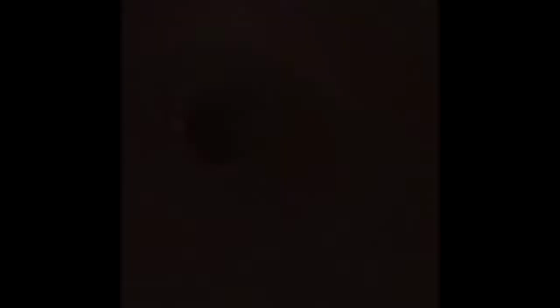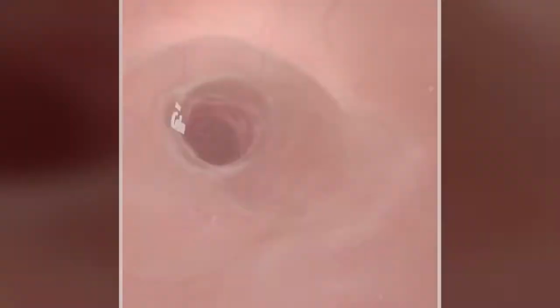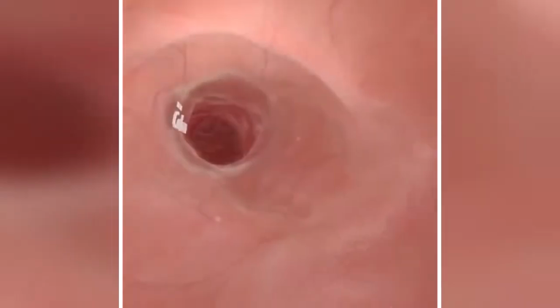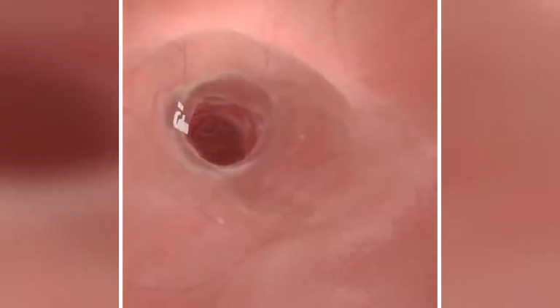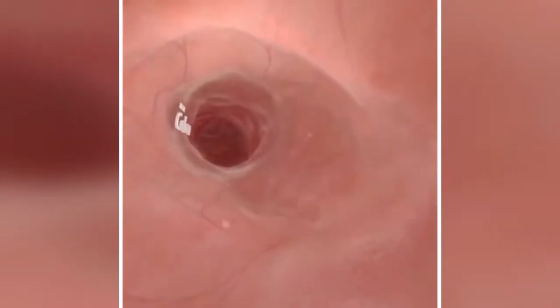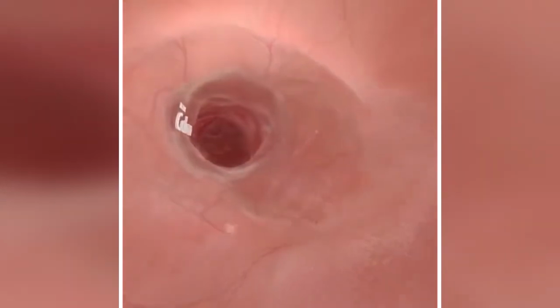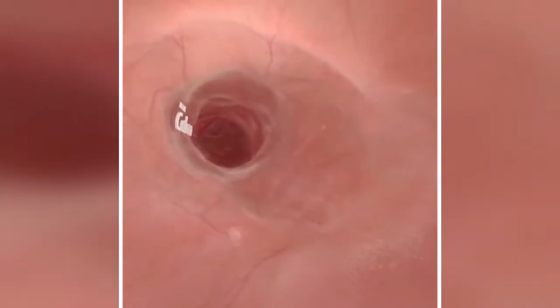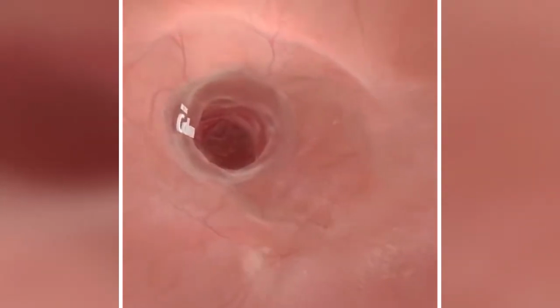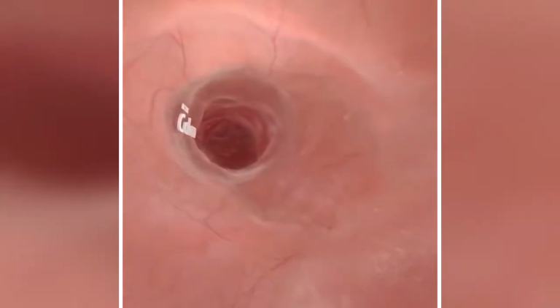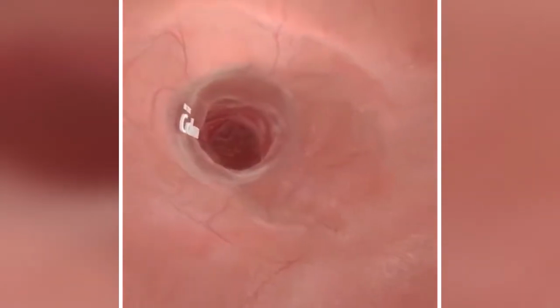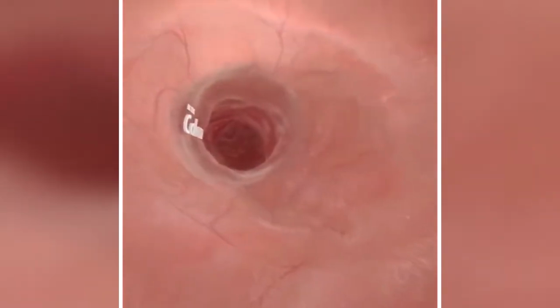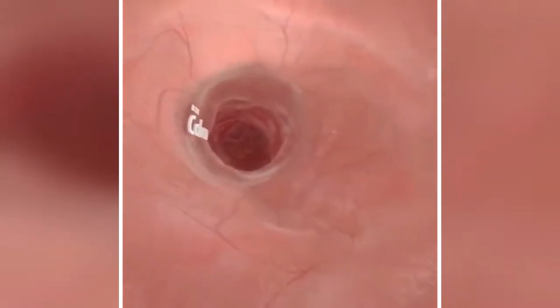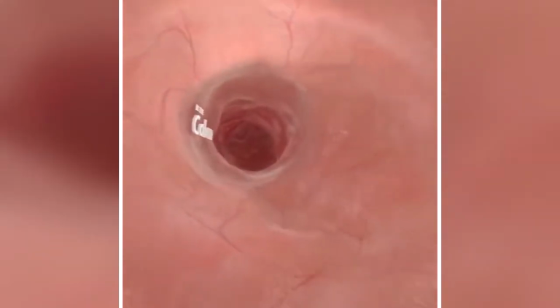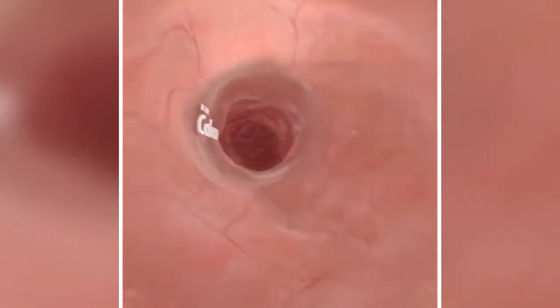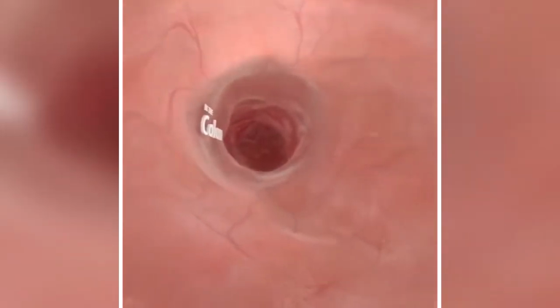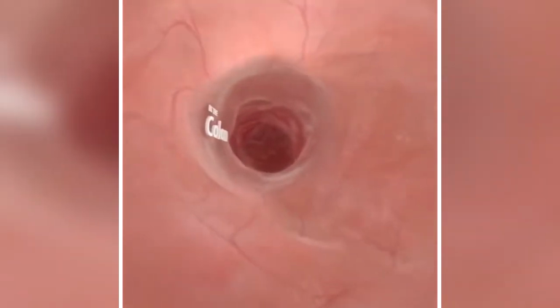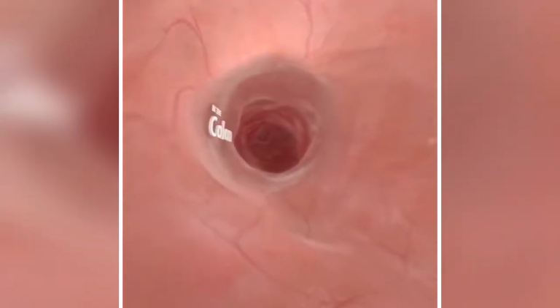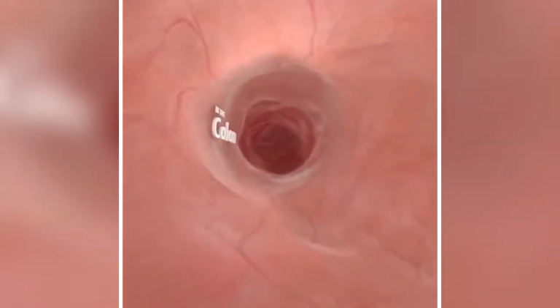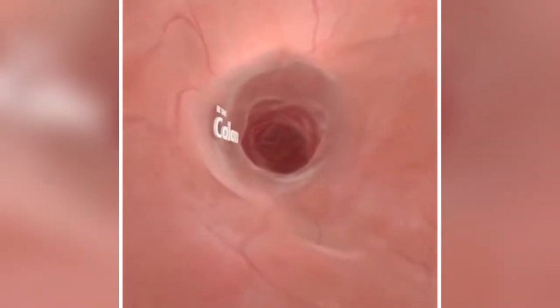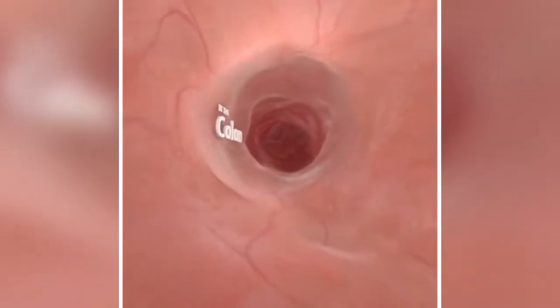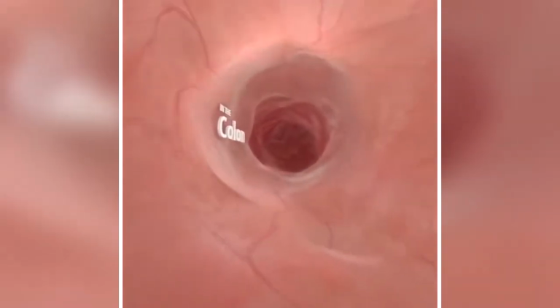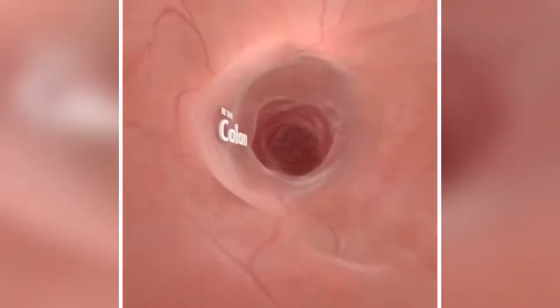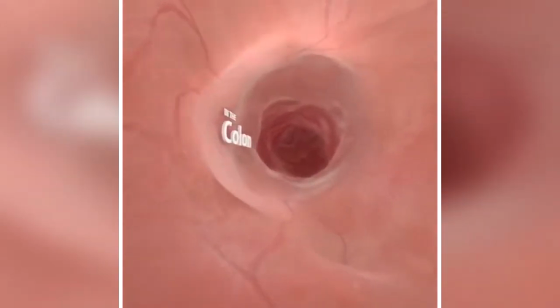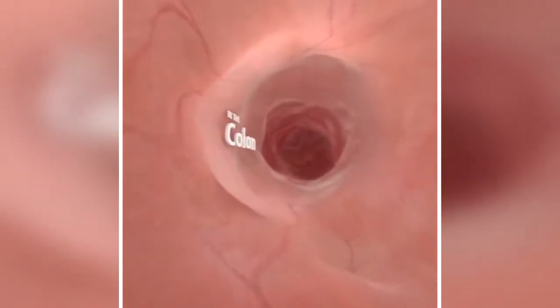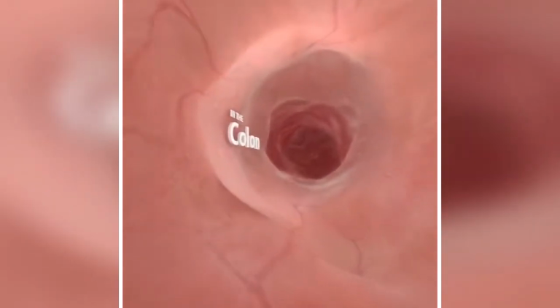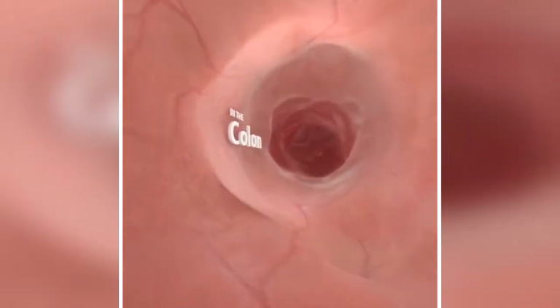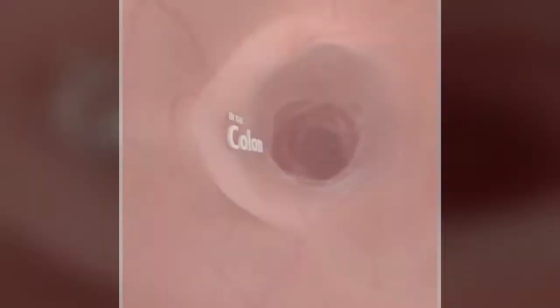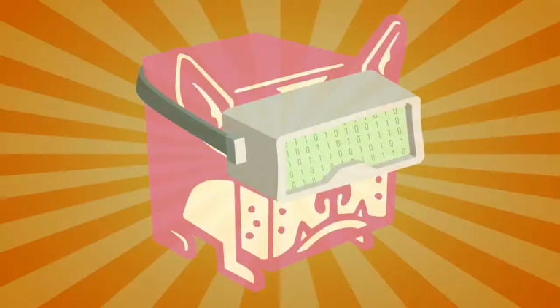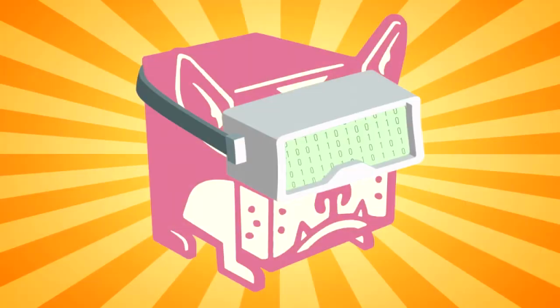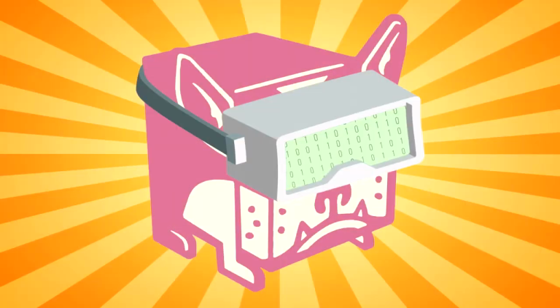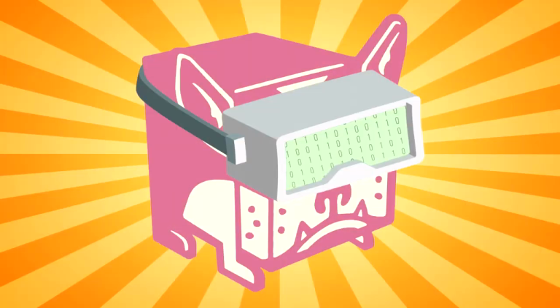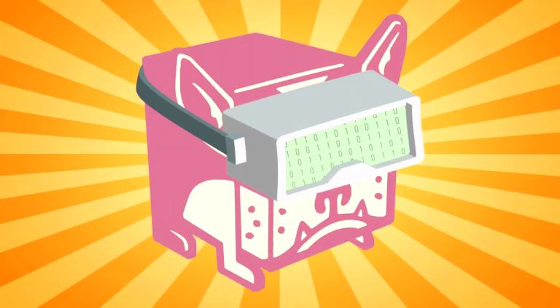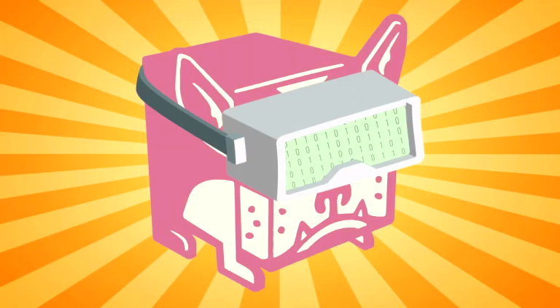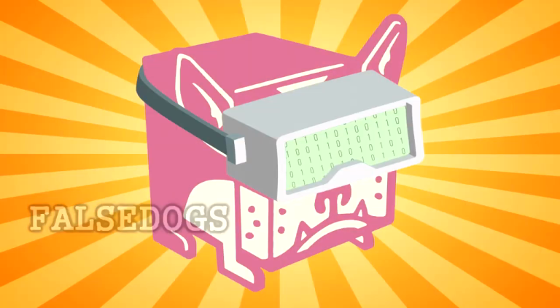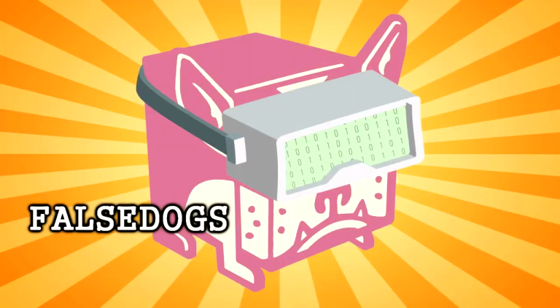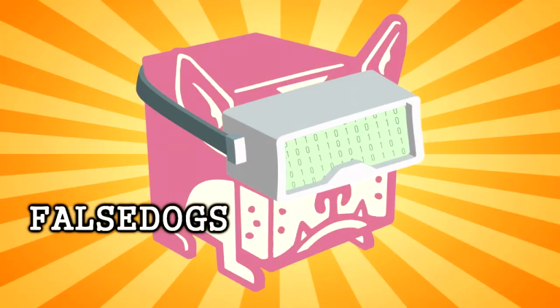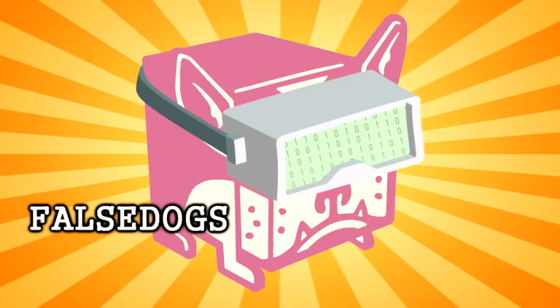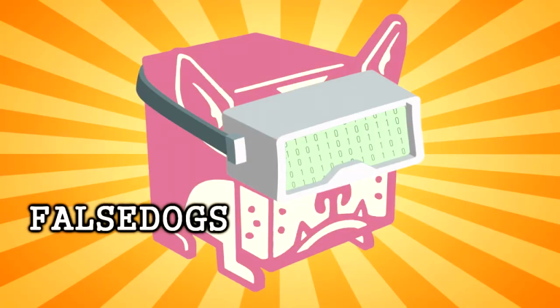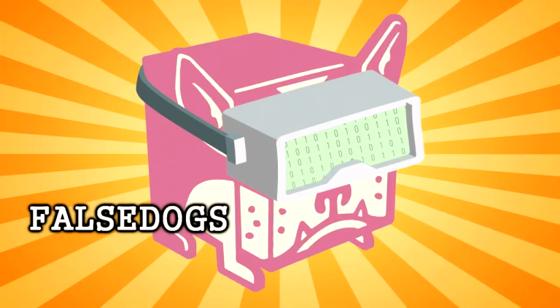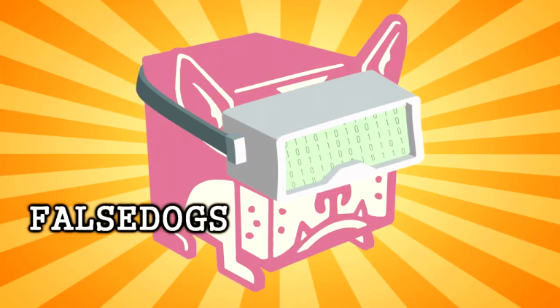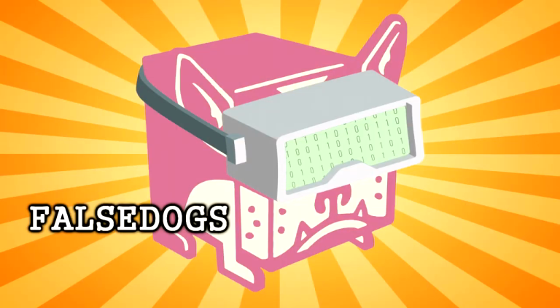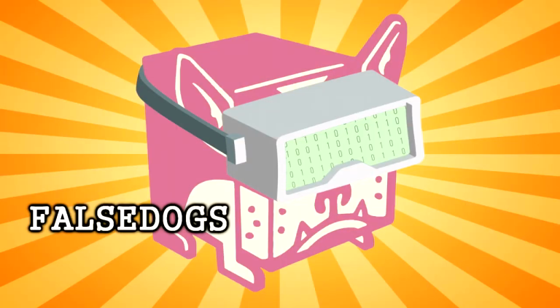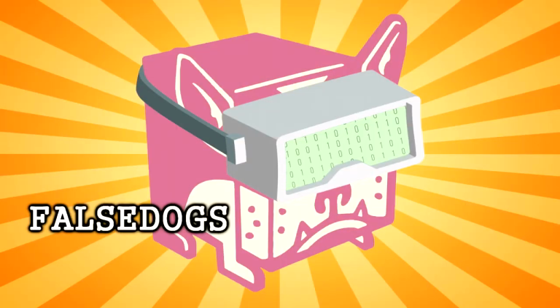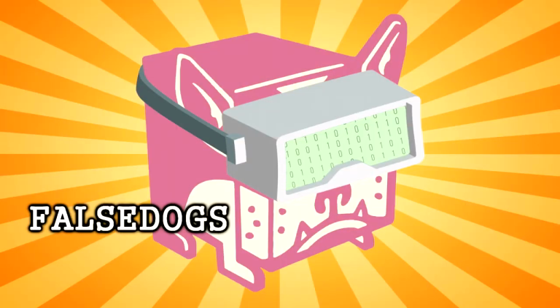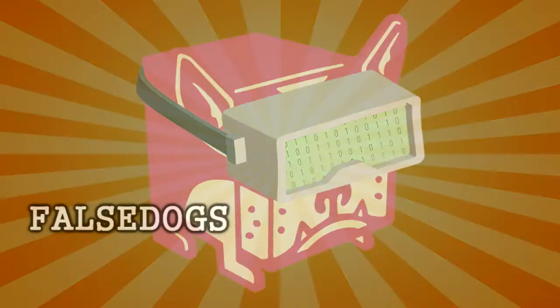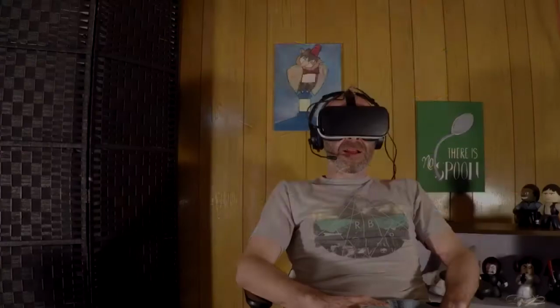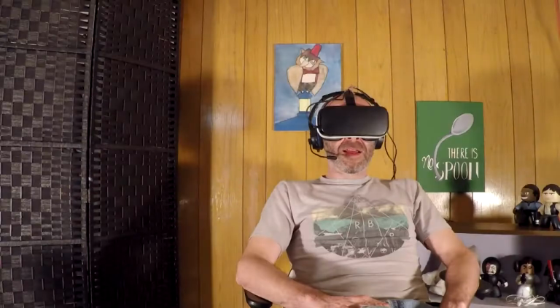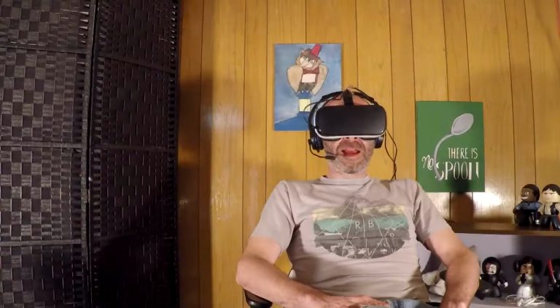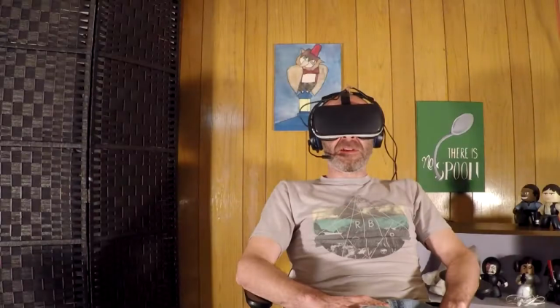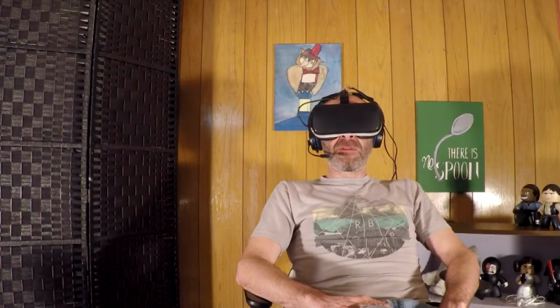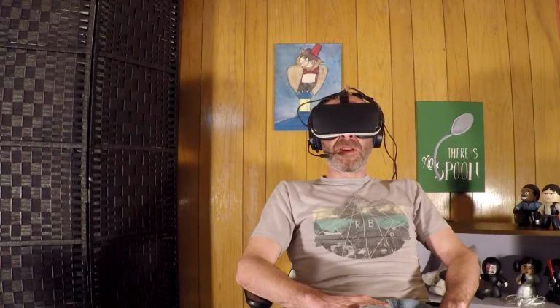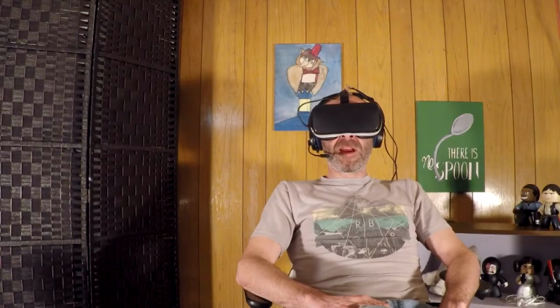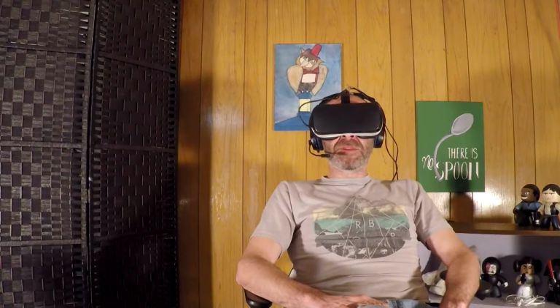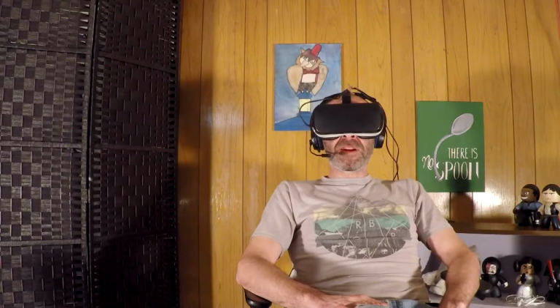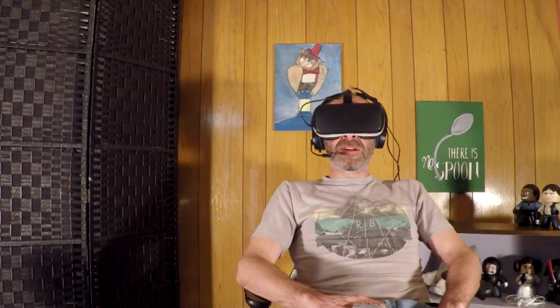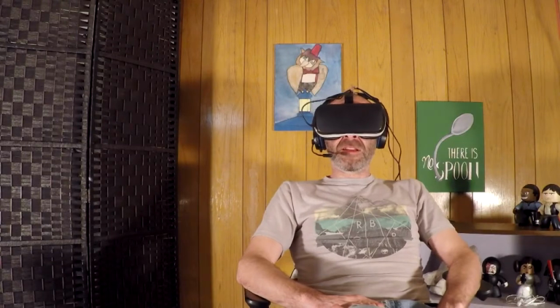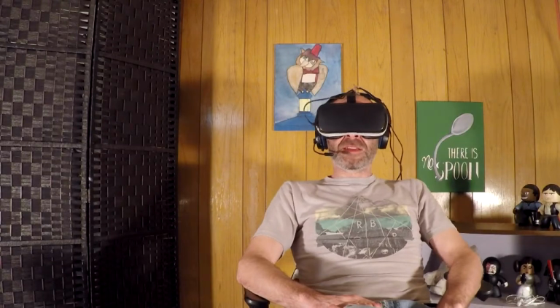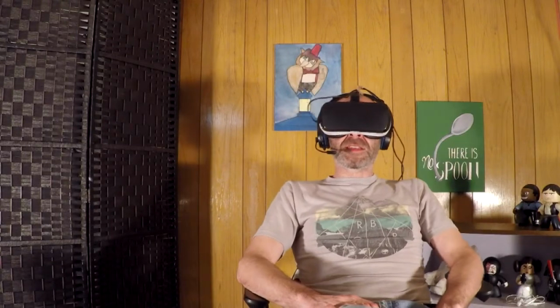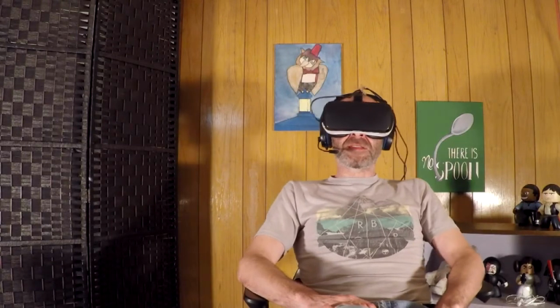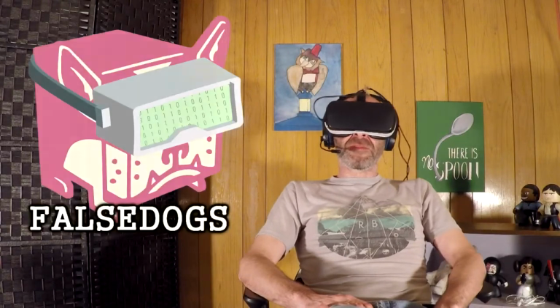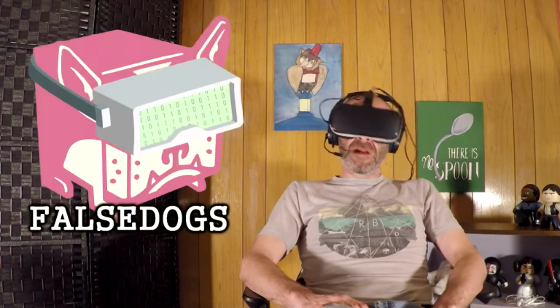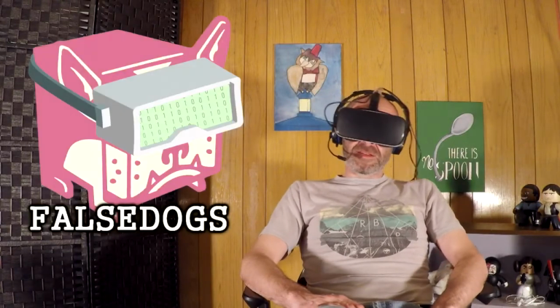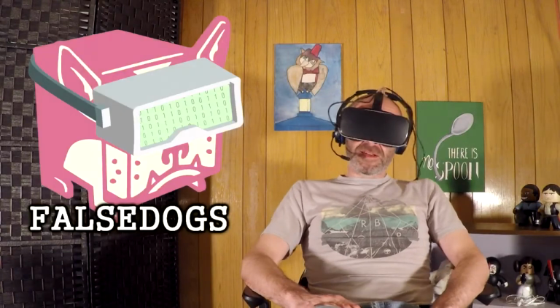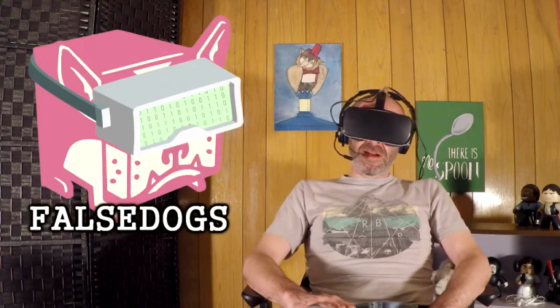It's so roomy in here. False Dogs. Hey everyone, I'm Daryl and this is False Dogs.